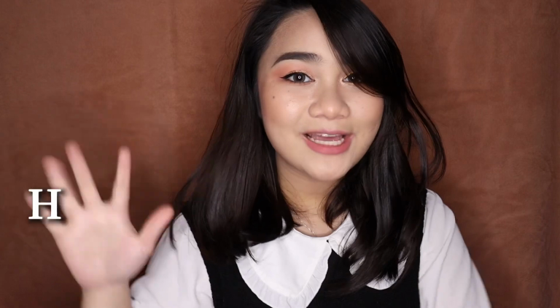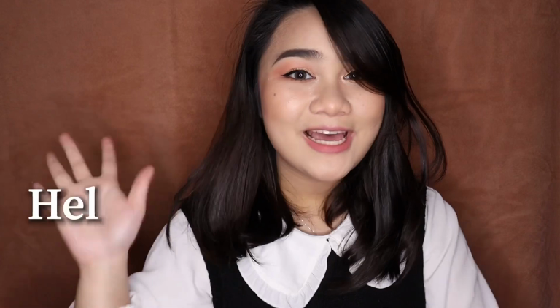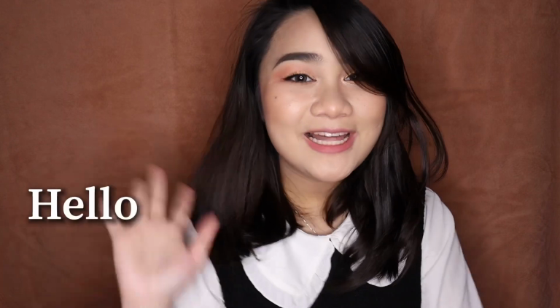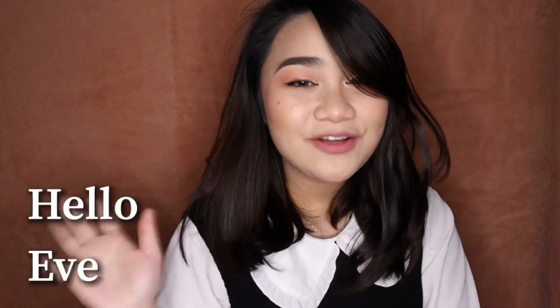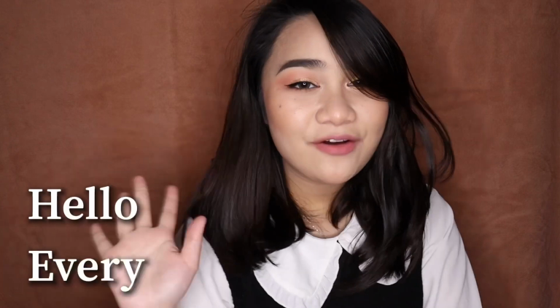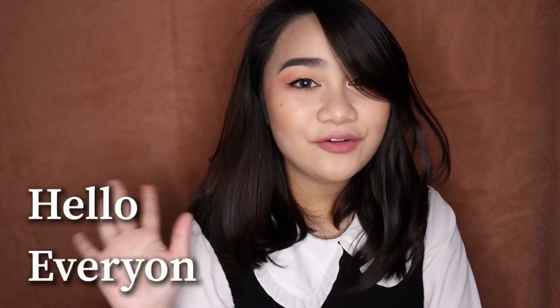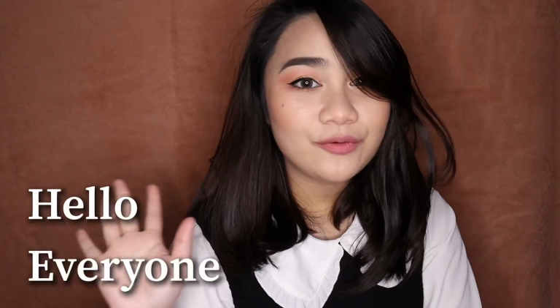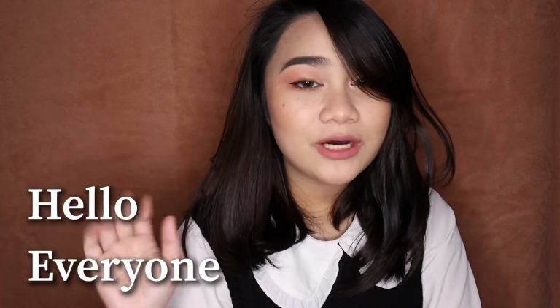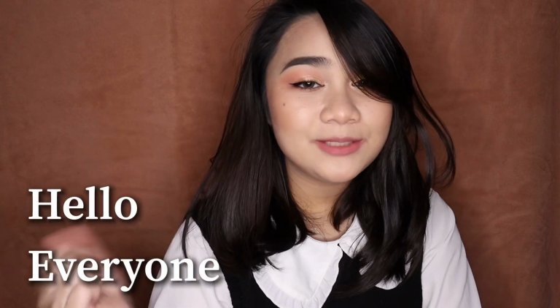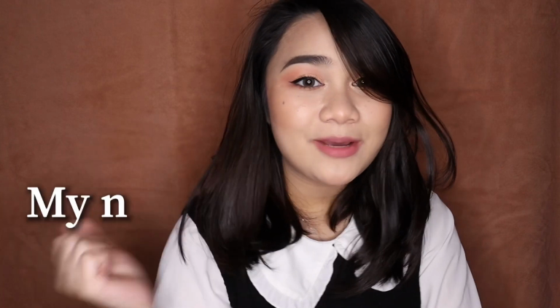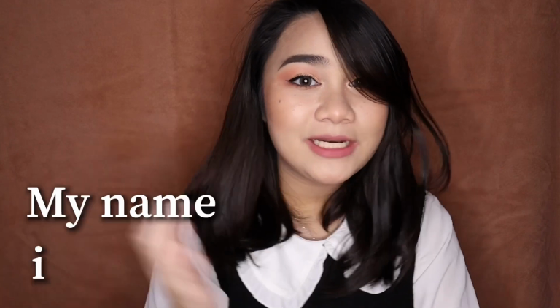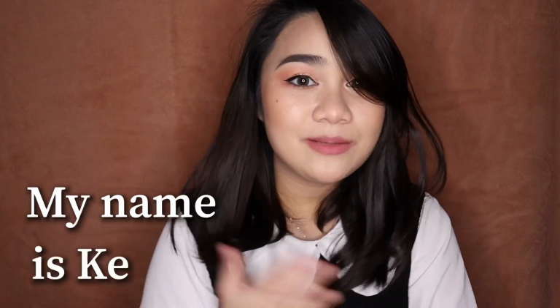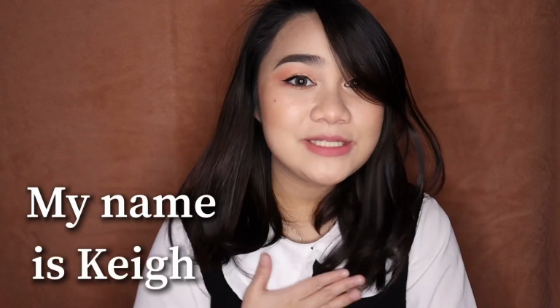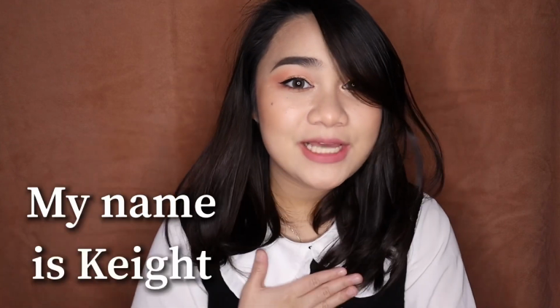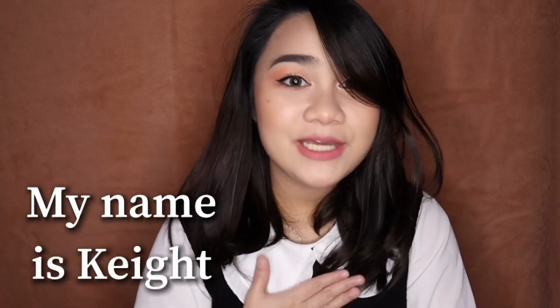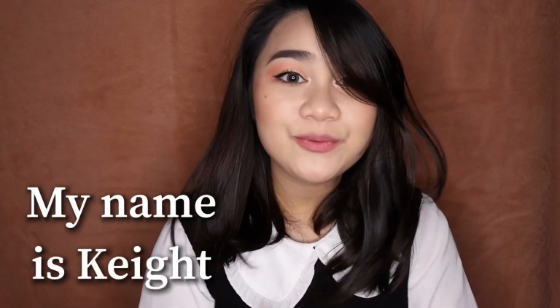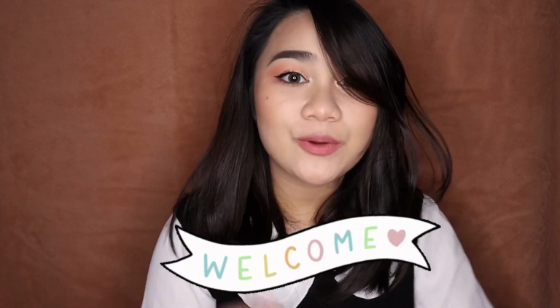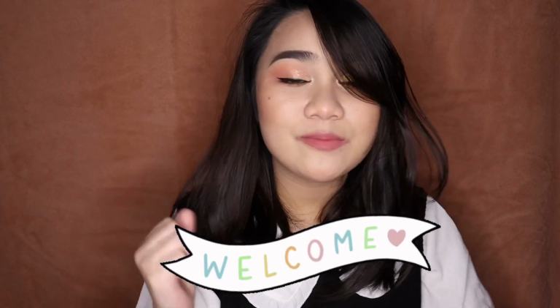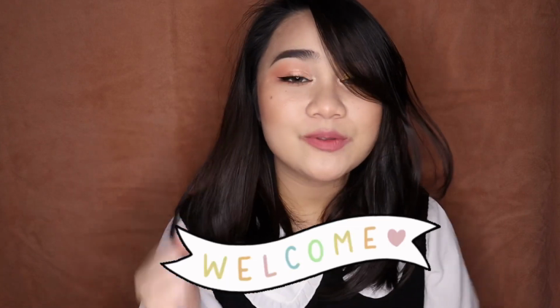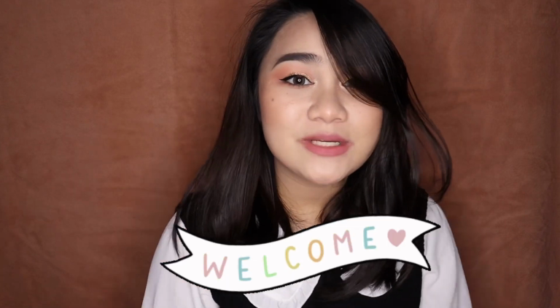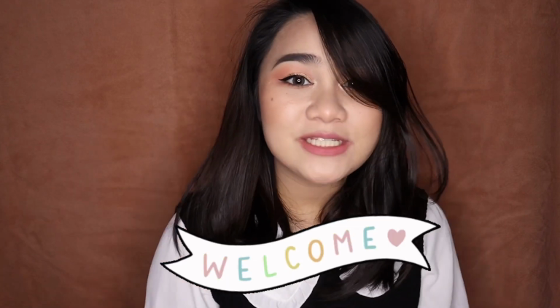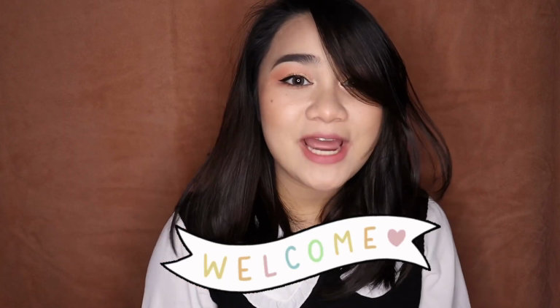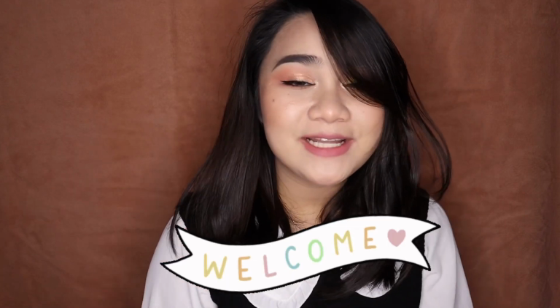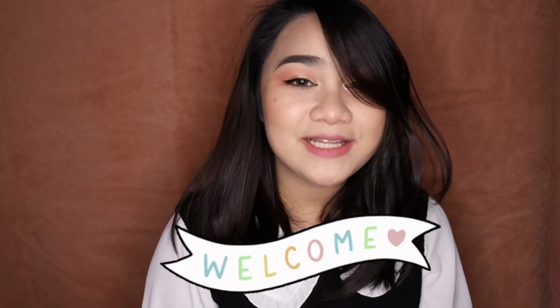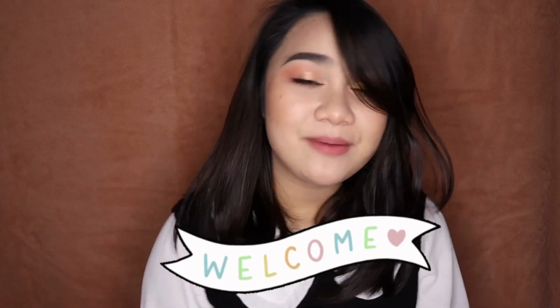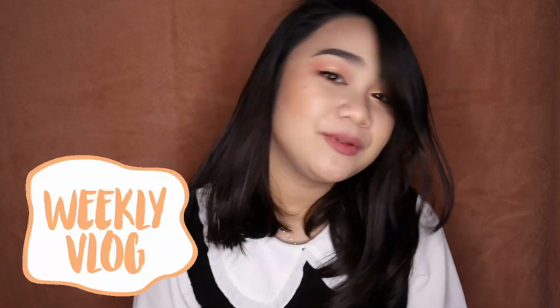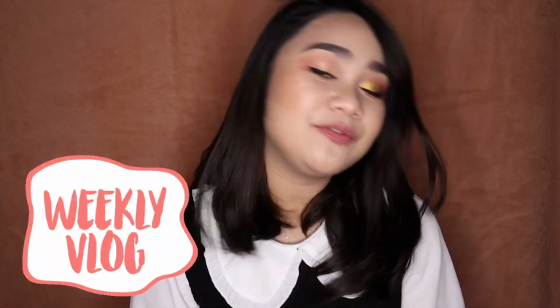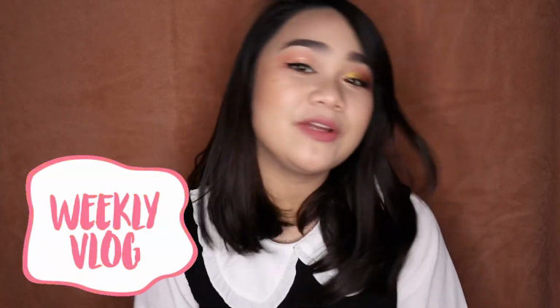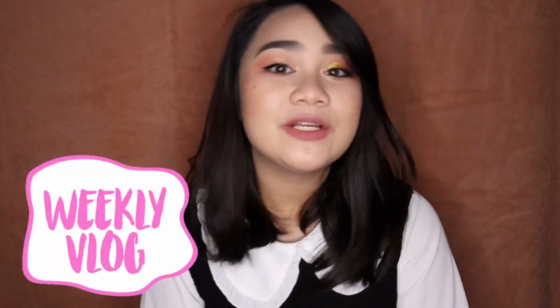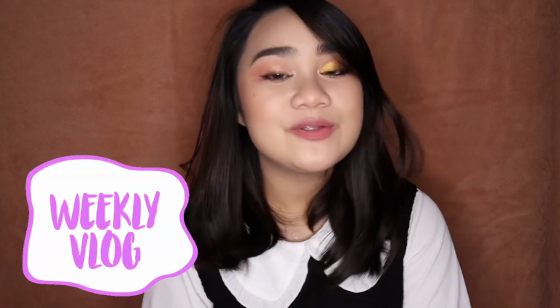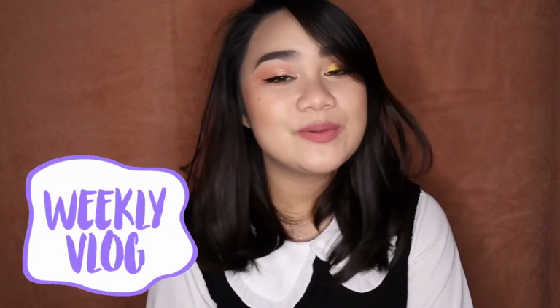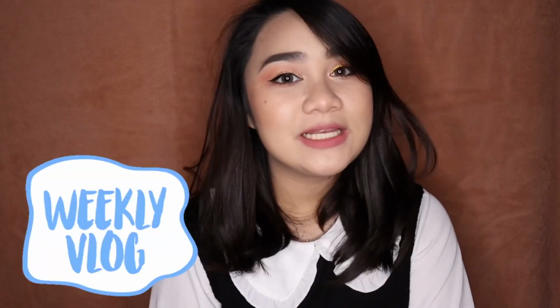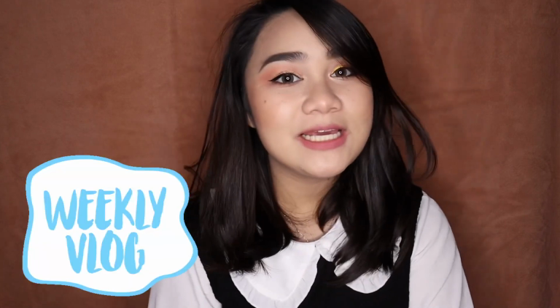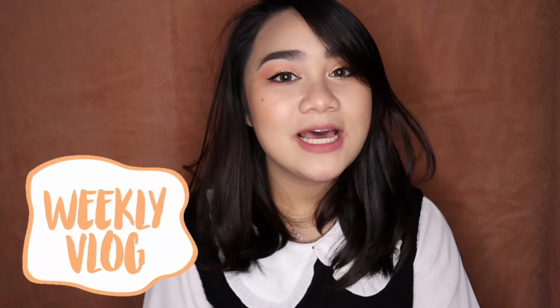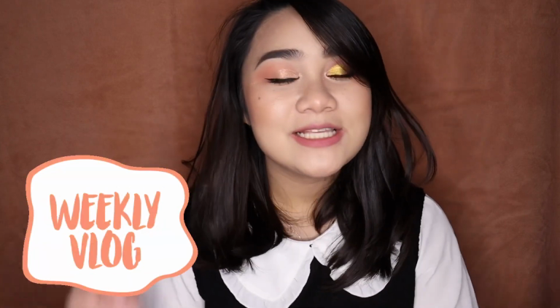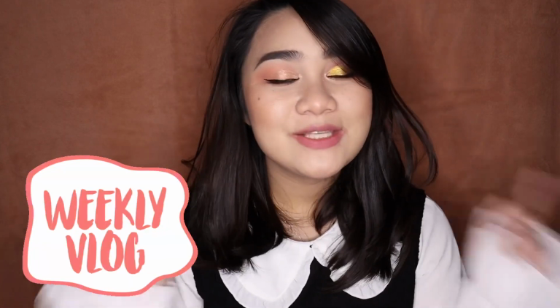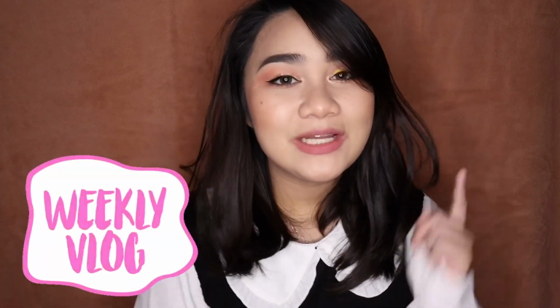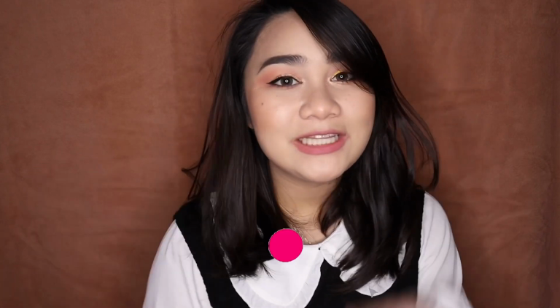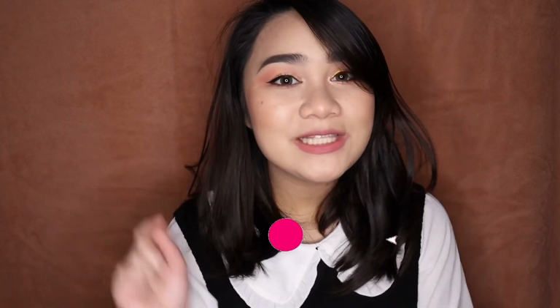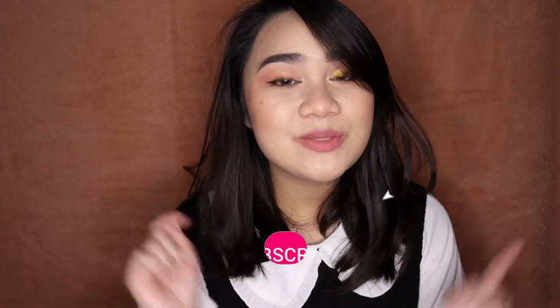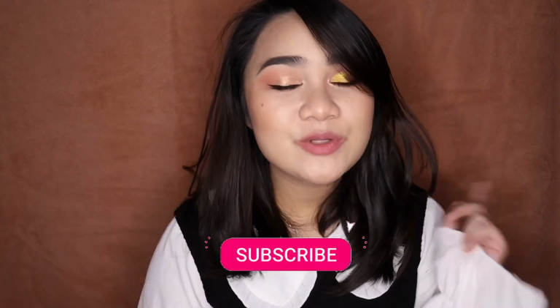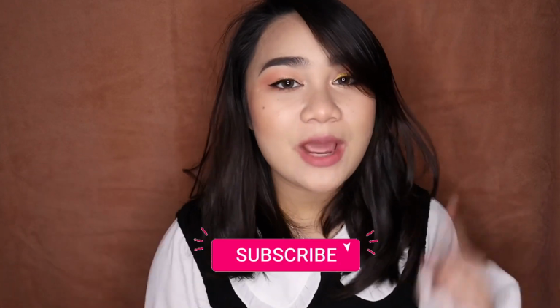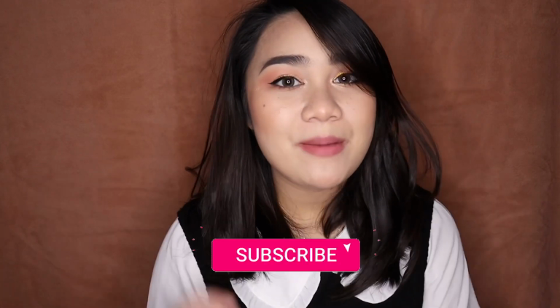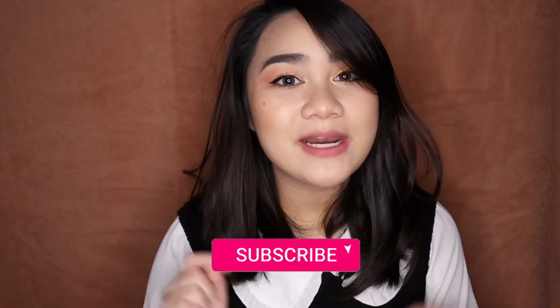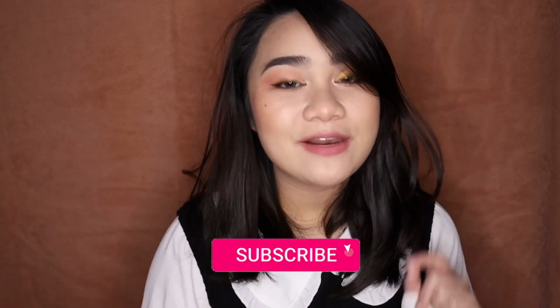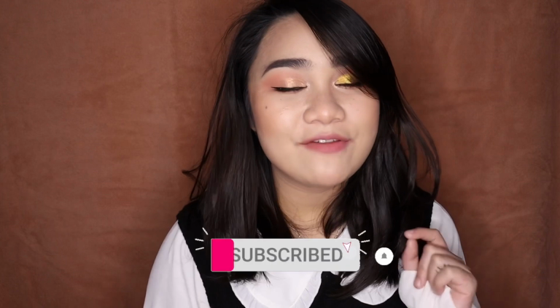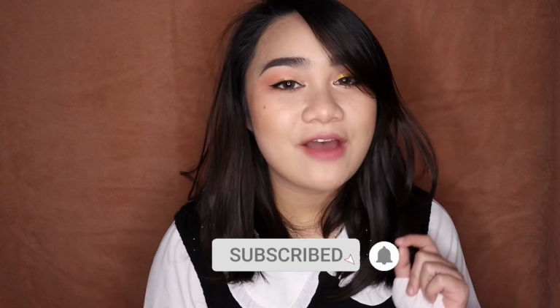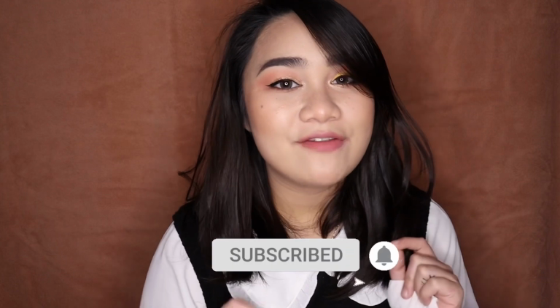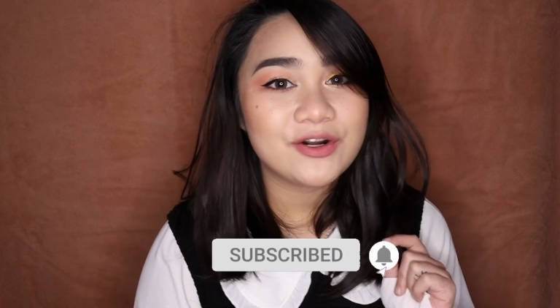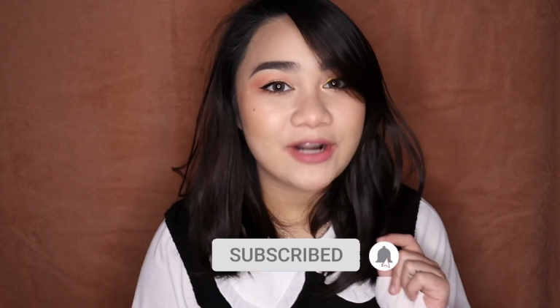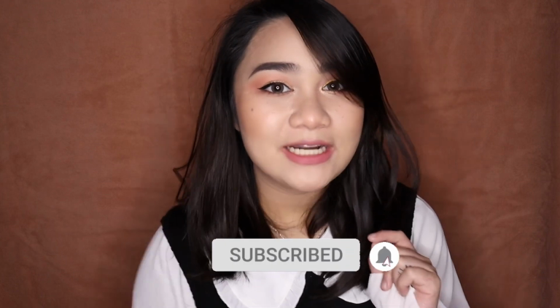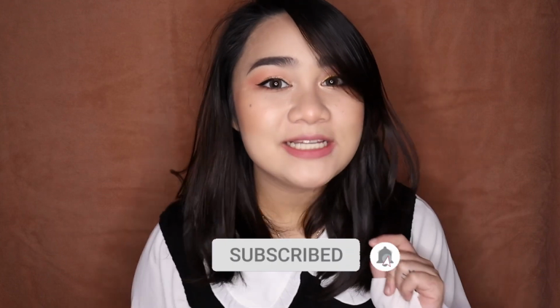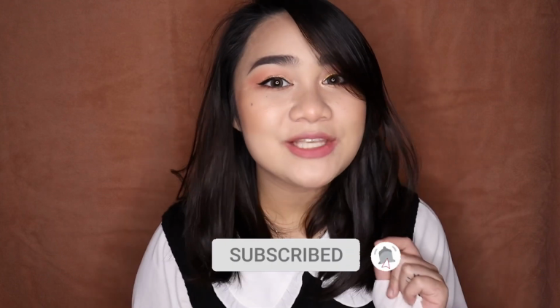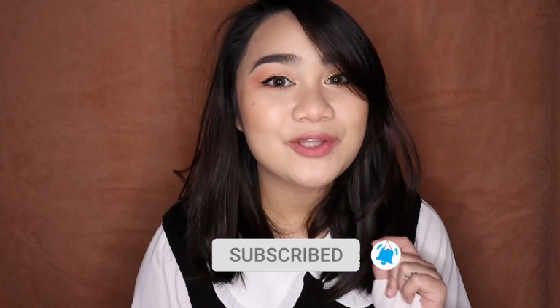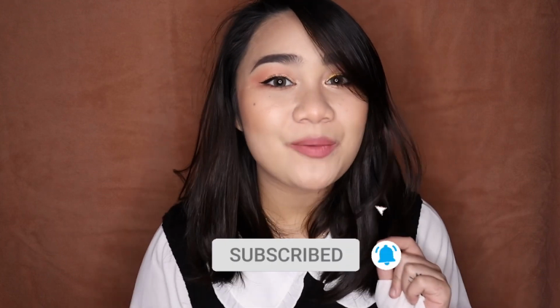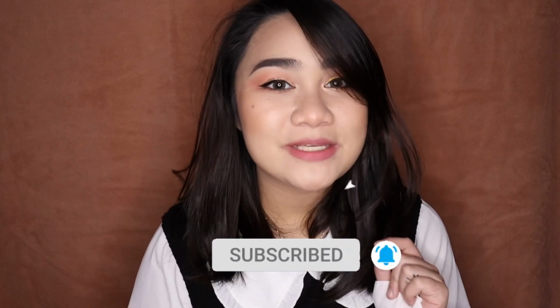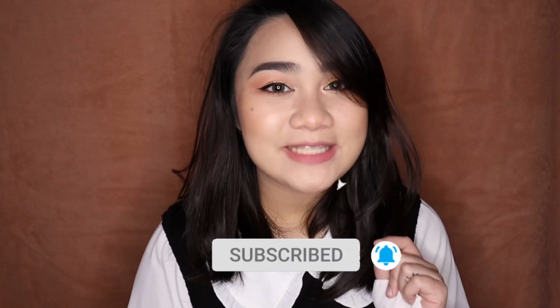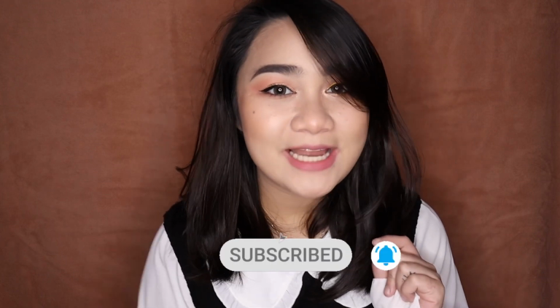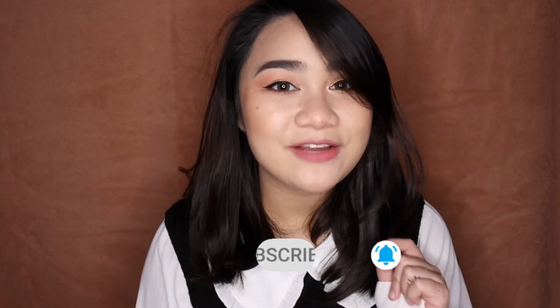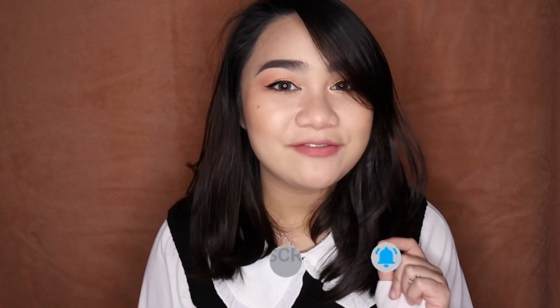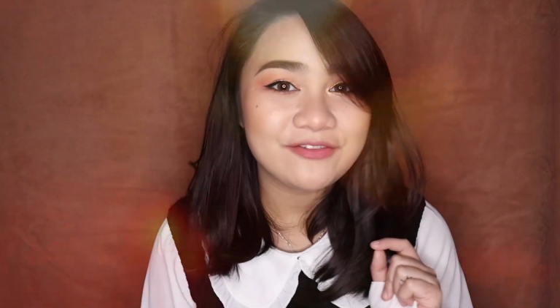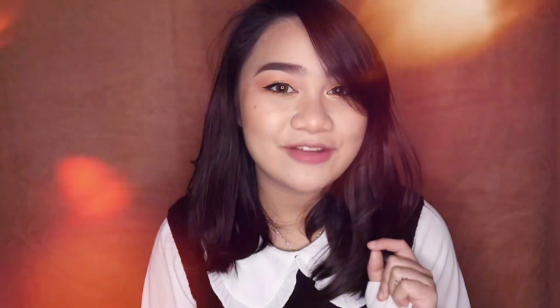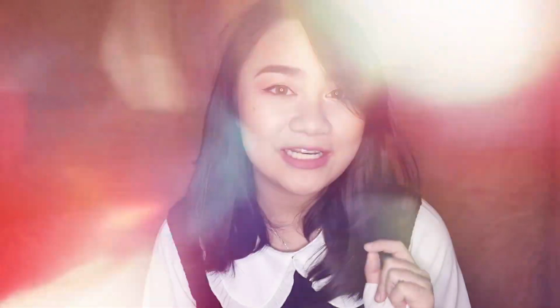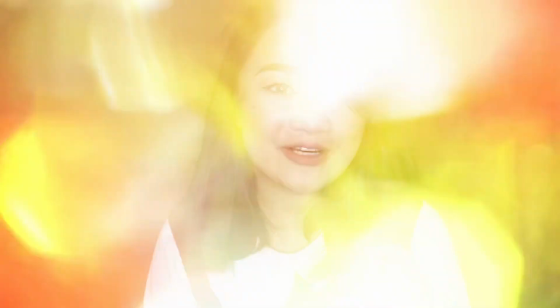Hello everyone! My name is Kate. Welcome to my channel. I upload videos weekly, so hit that subscribe button if you haven't already so you don't miss any of my videos.